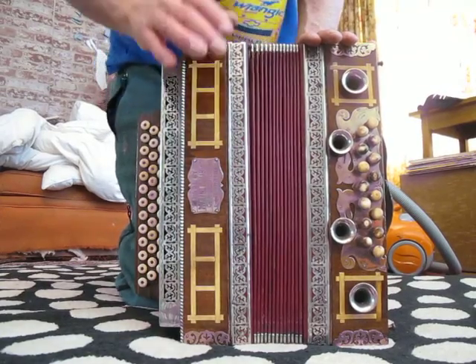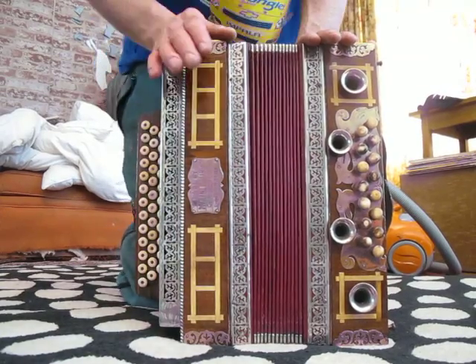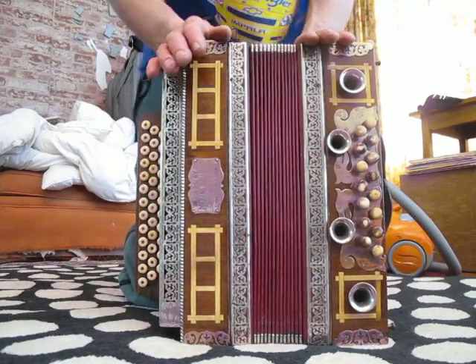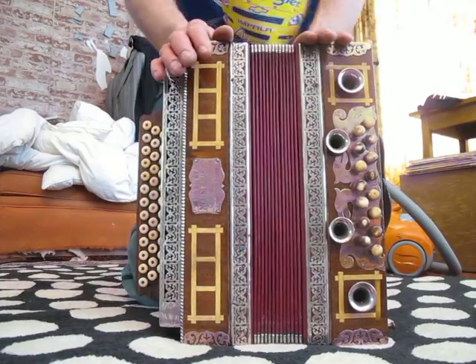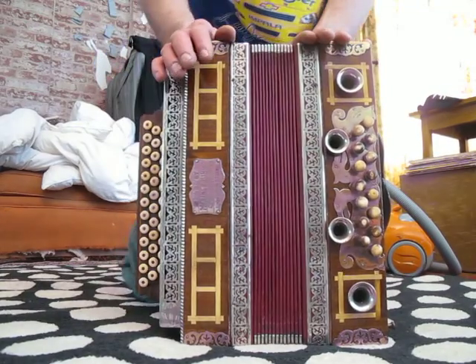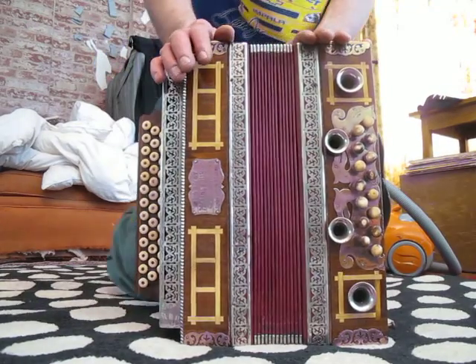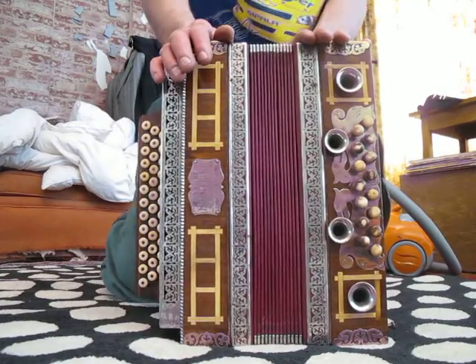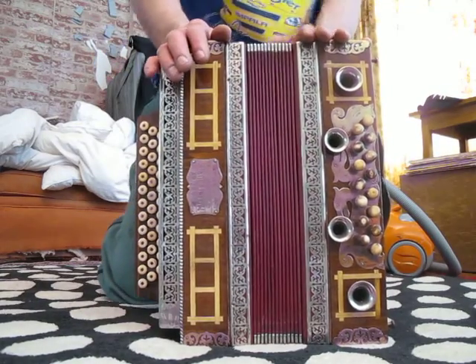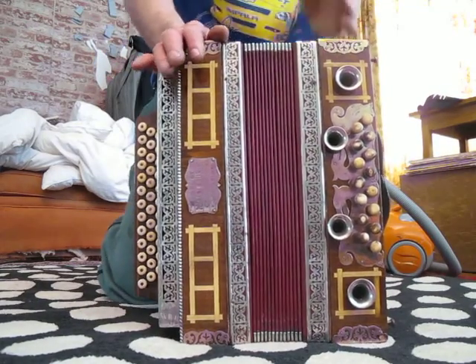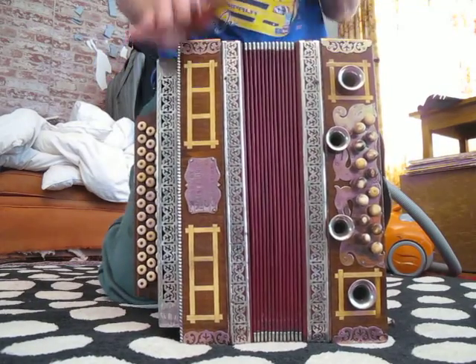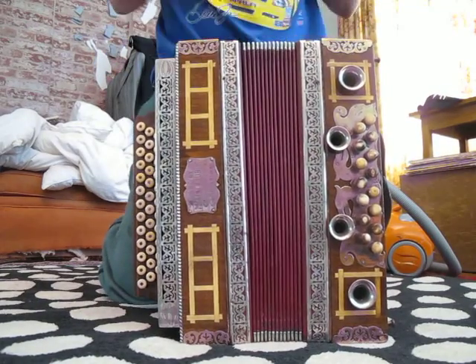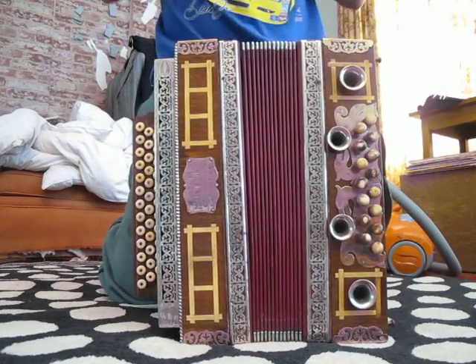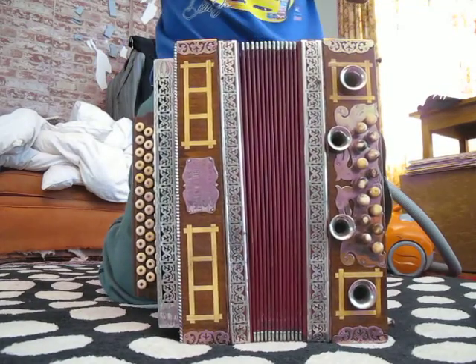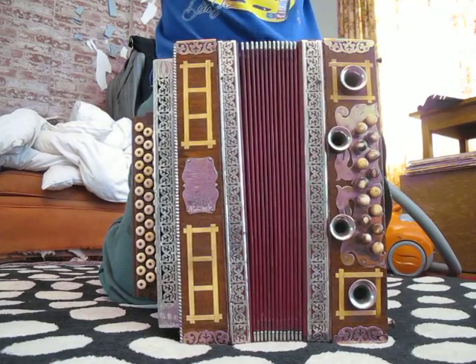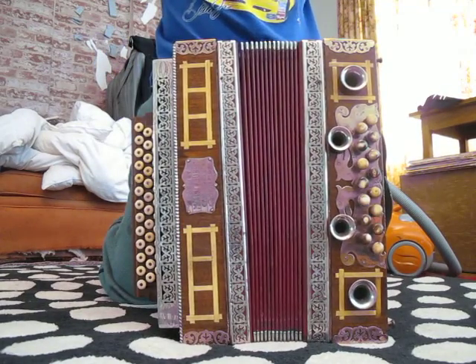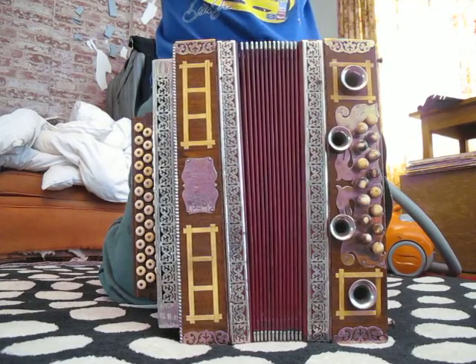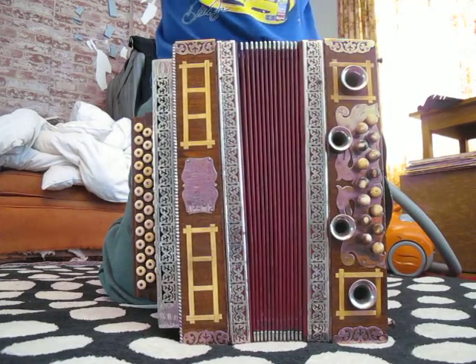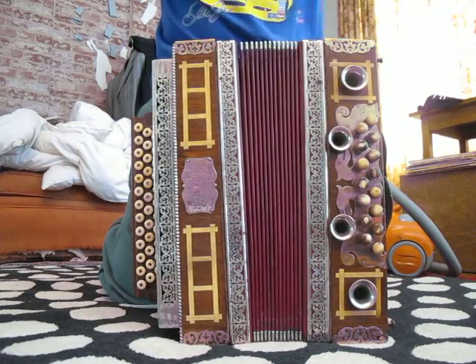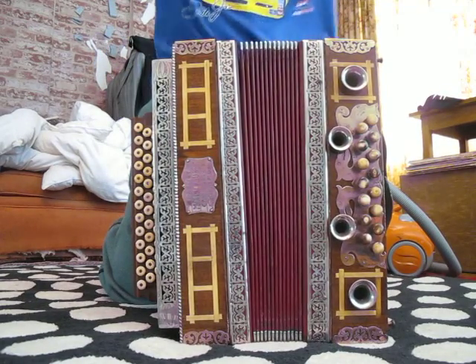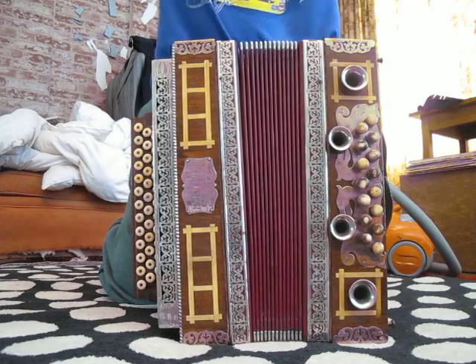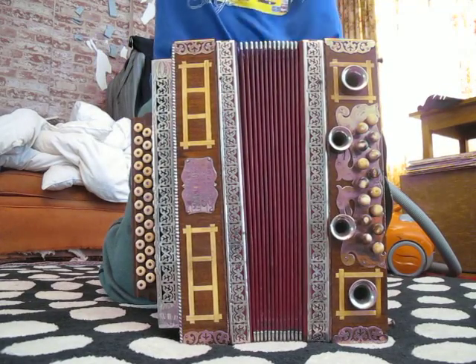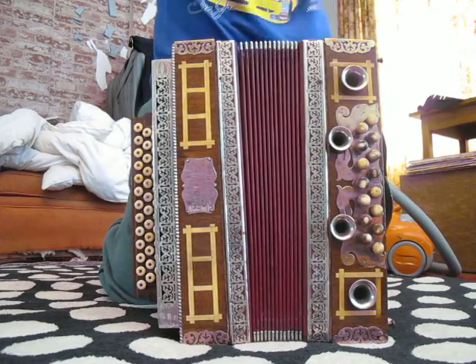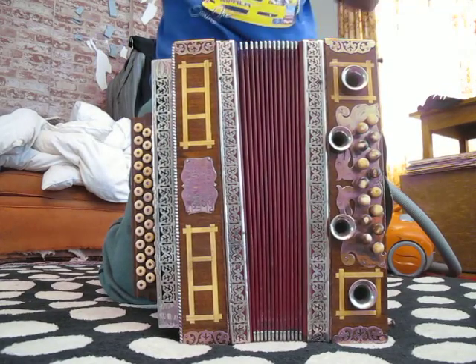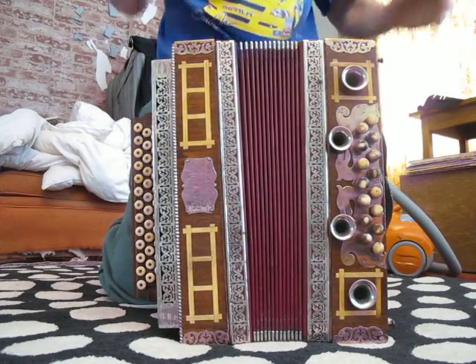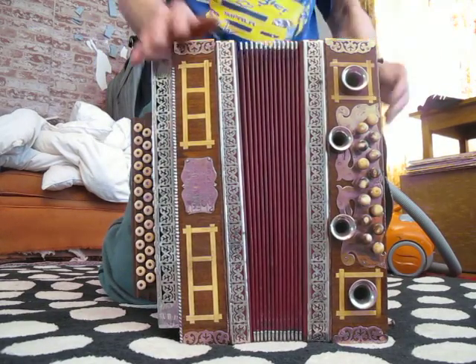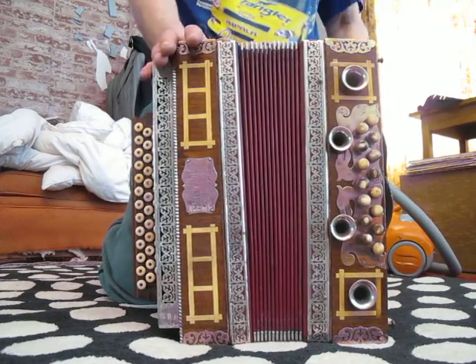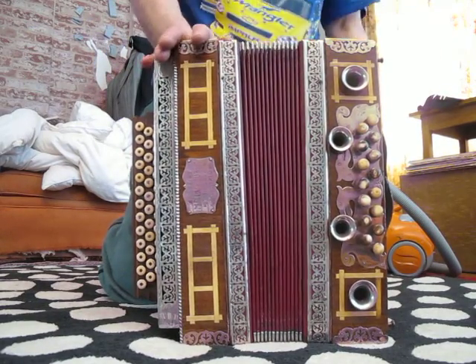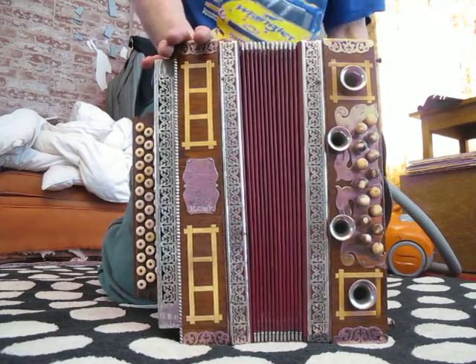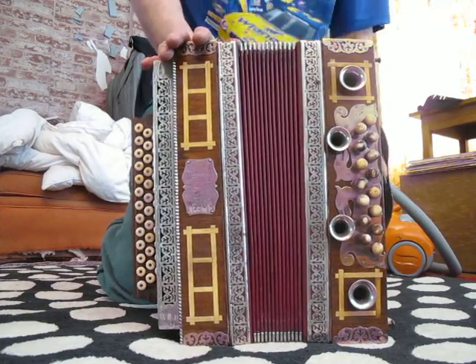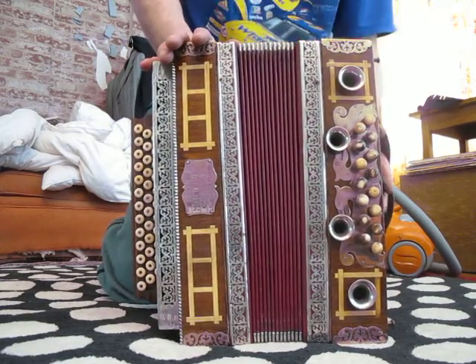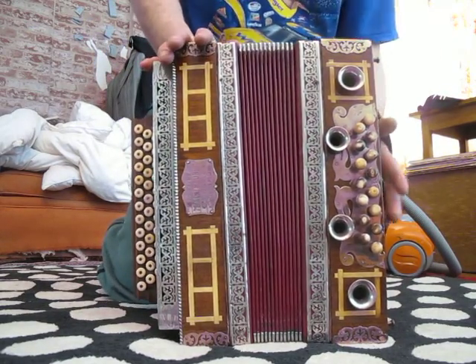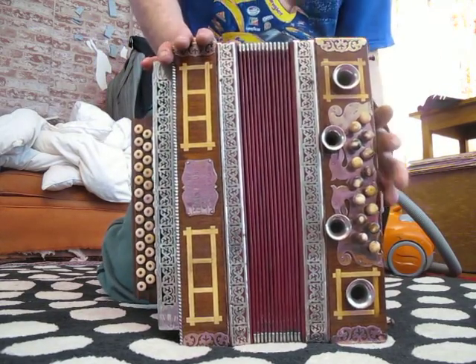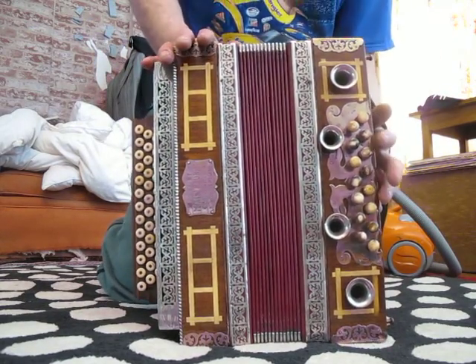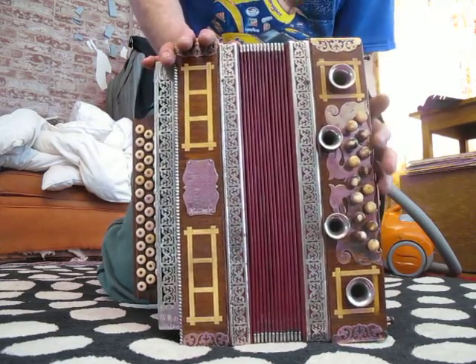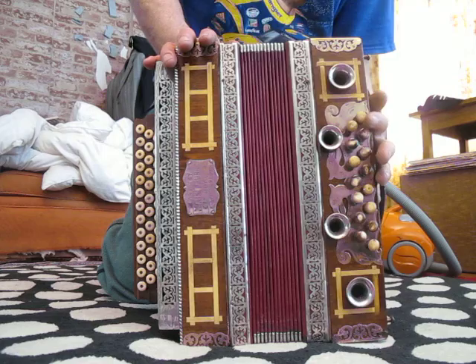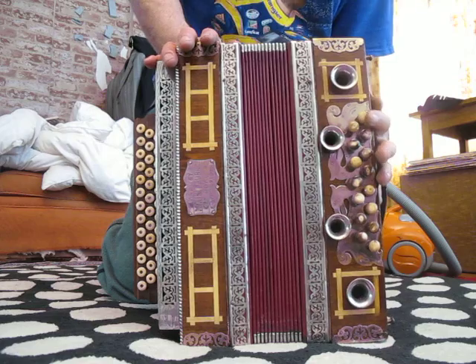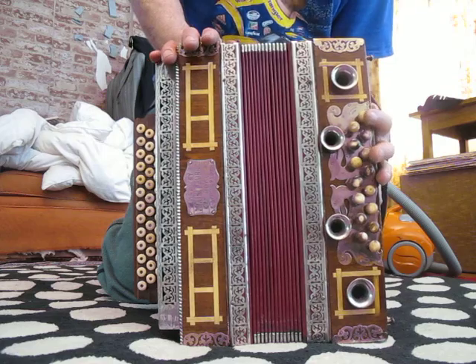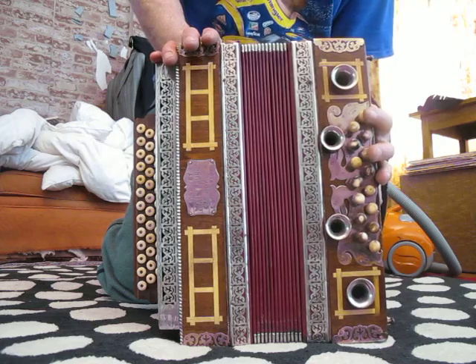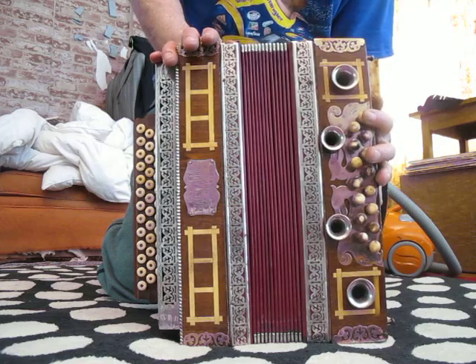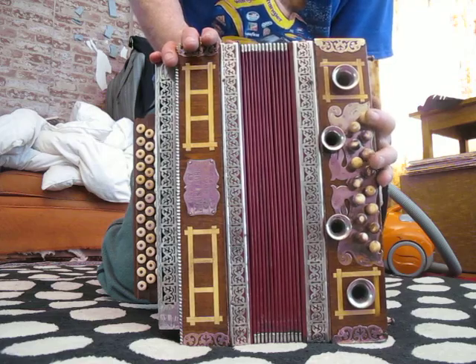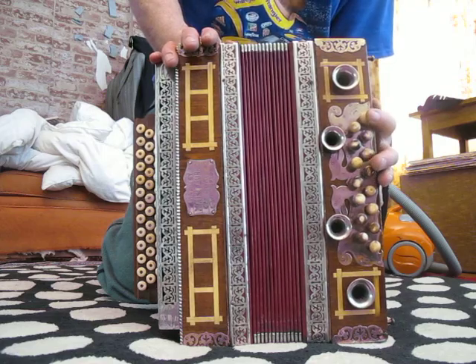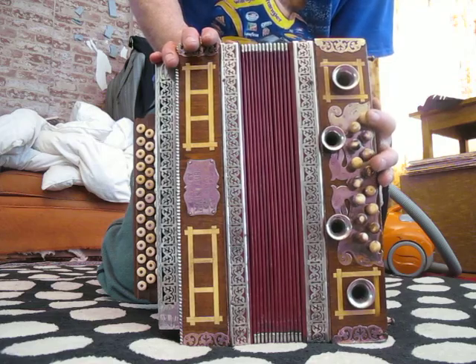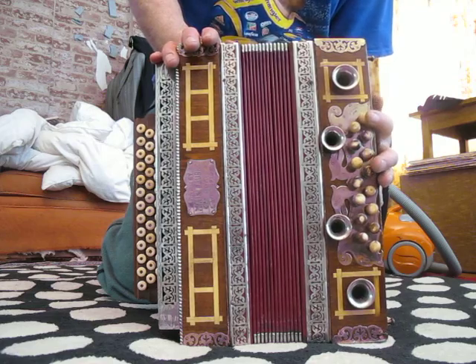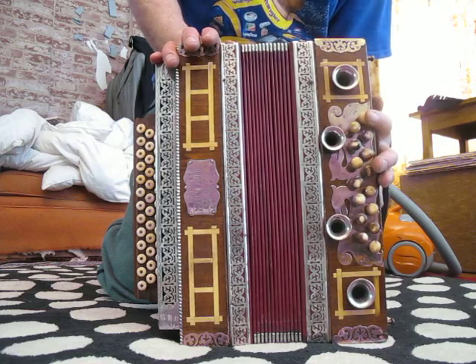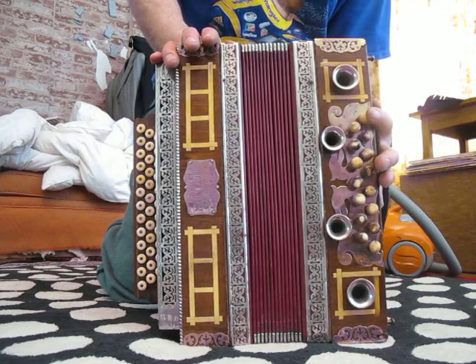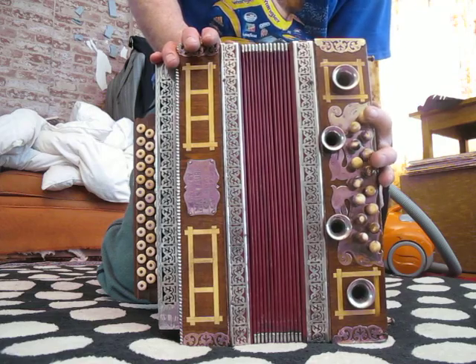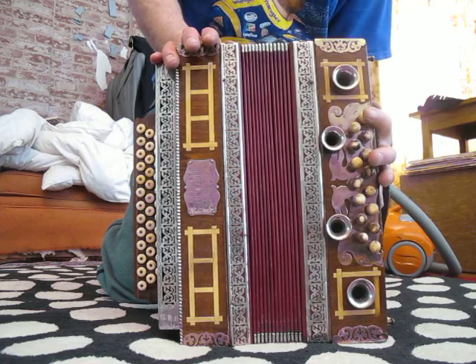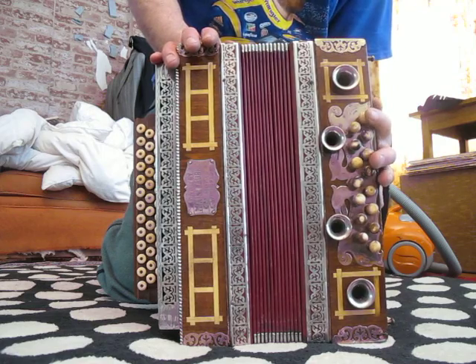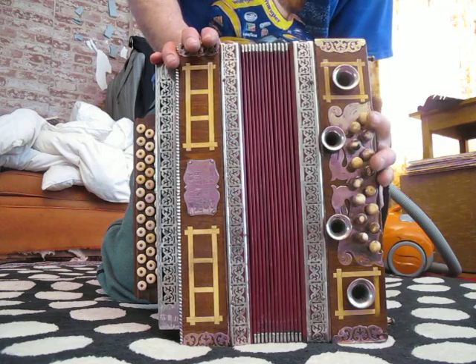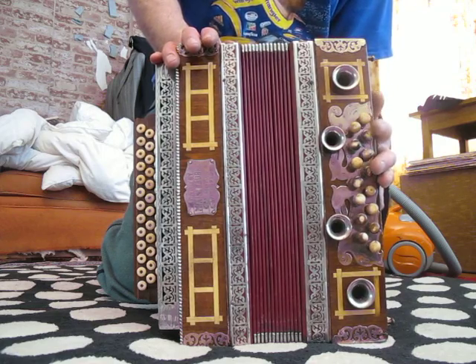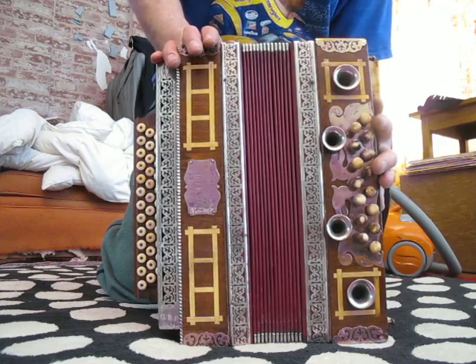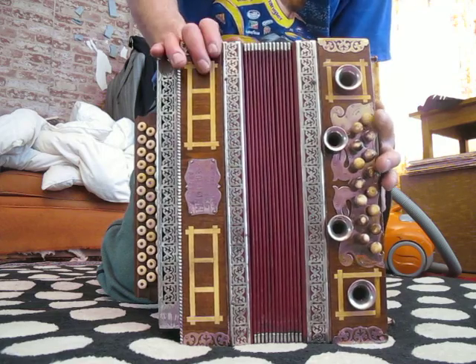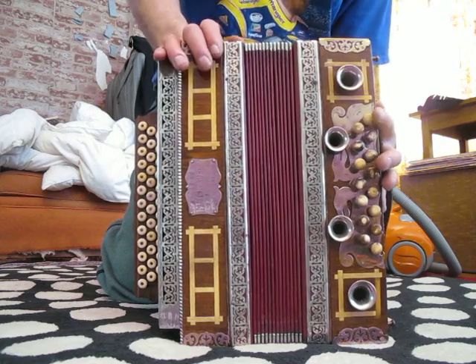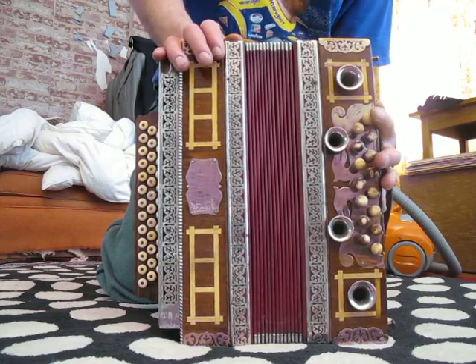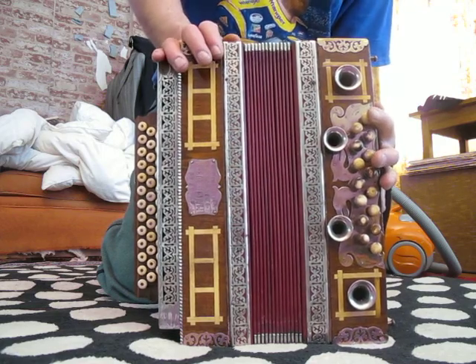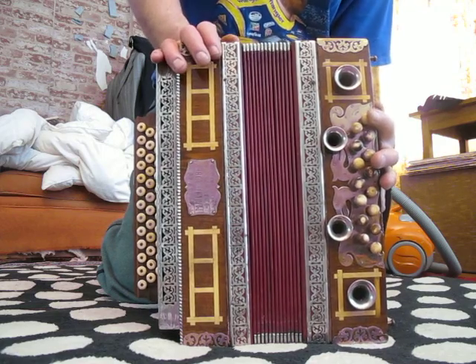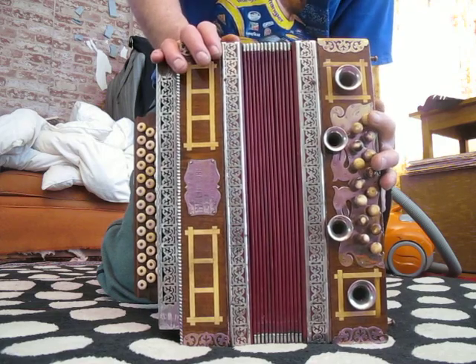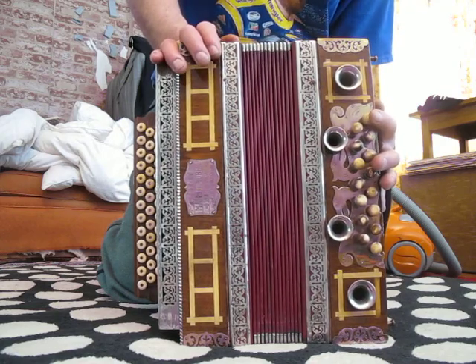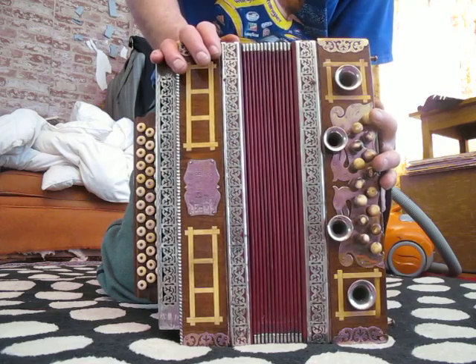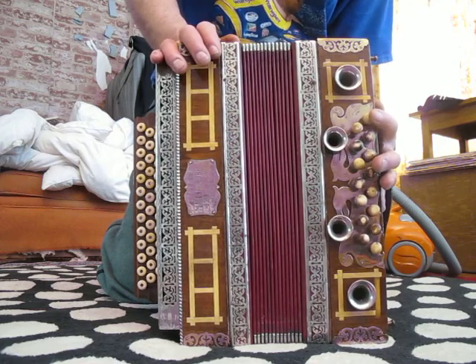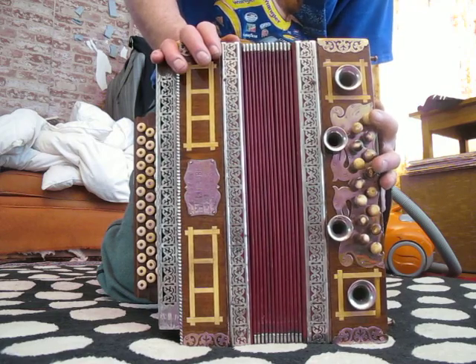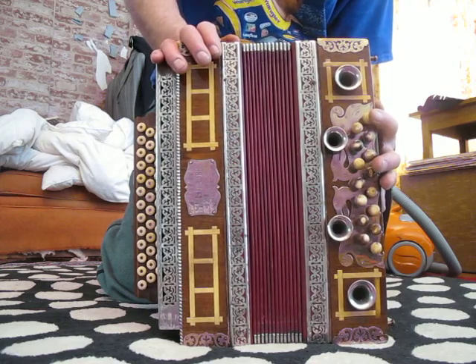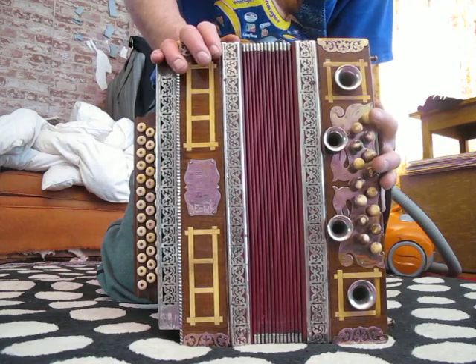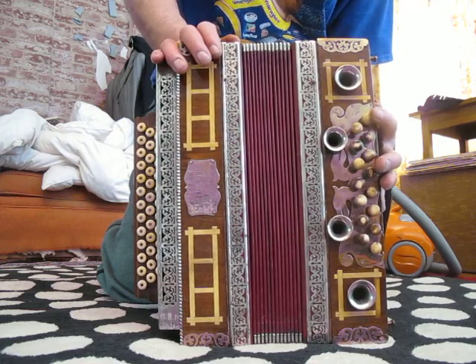Hi, I'll play the bass side of this accordion that I'm selling on eBay, and you can — maybe it'll help you figure out what key it's in.